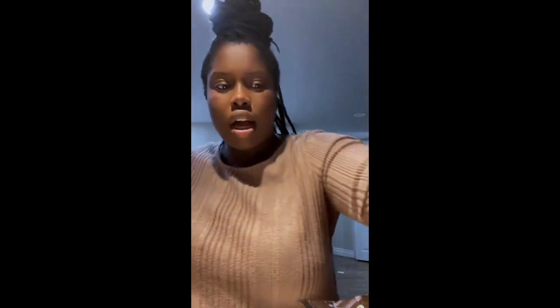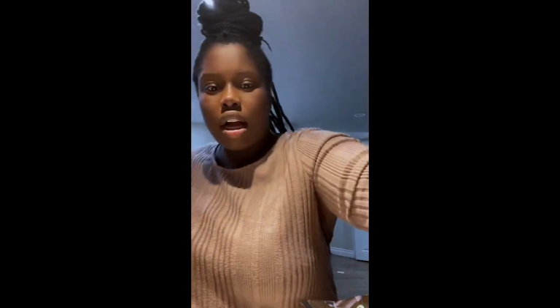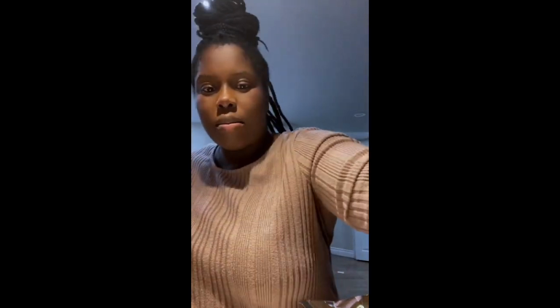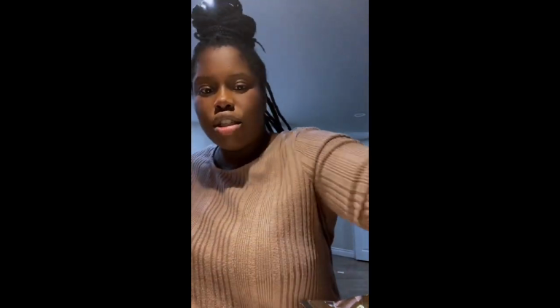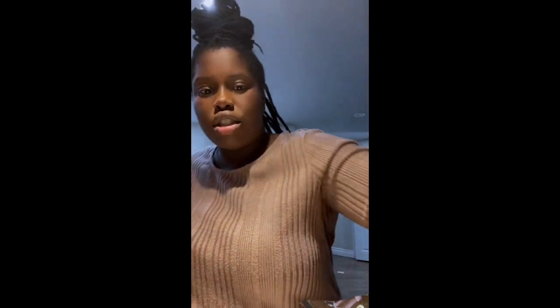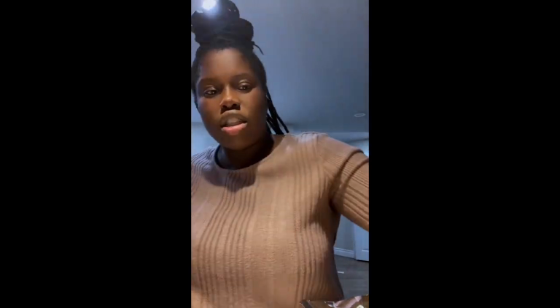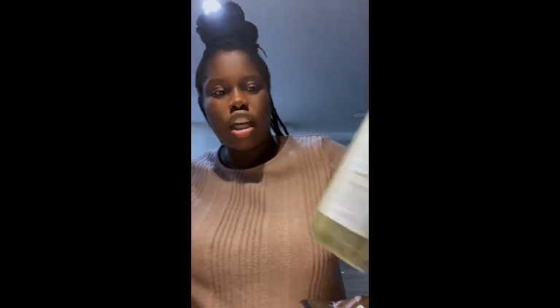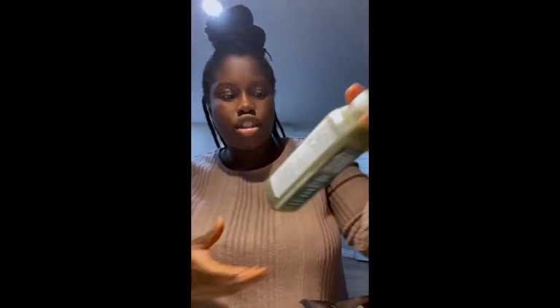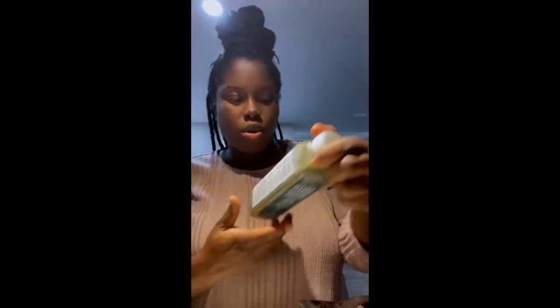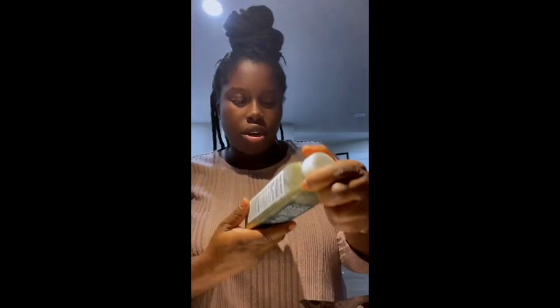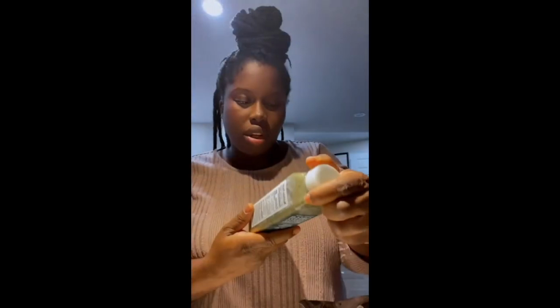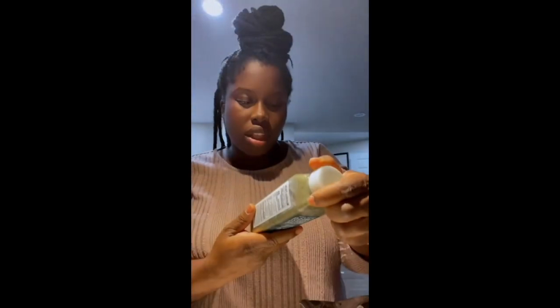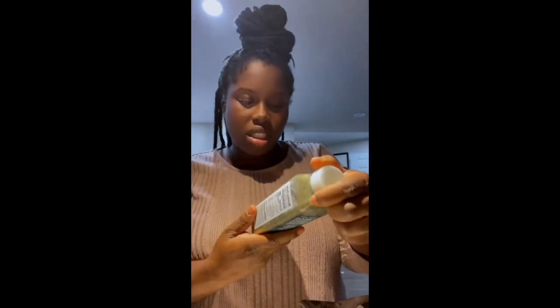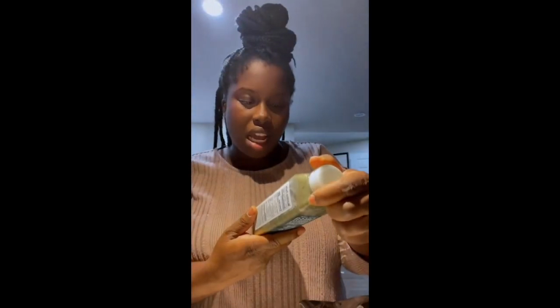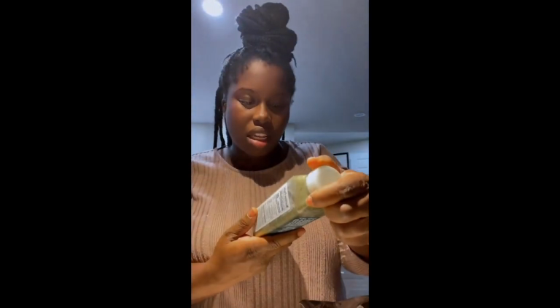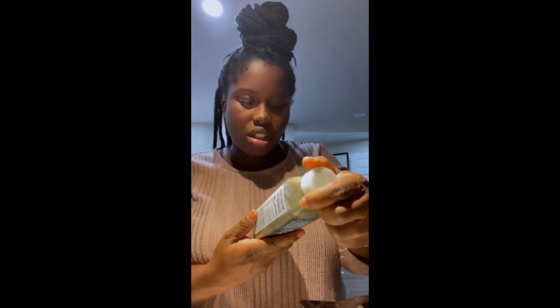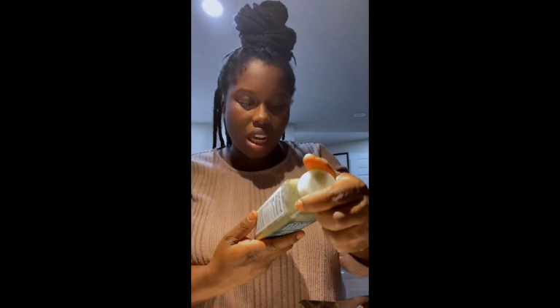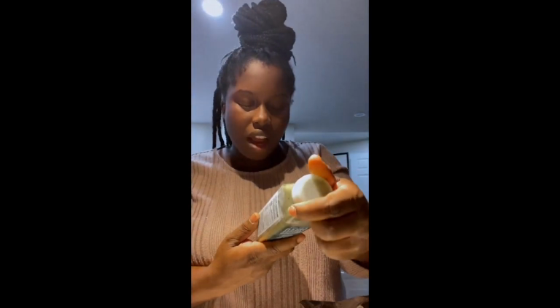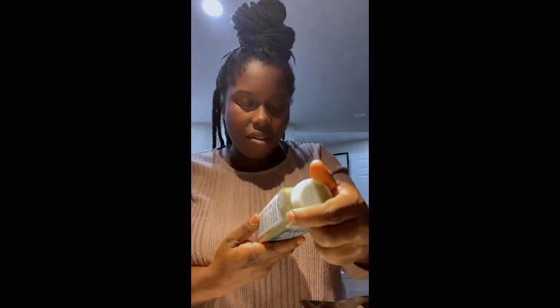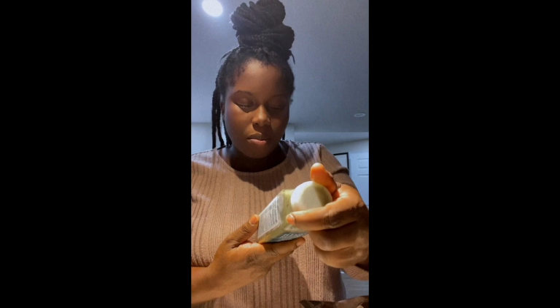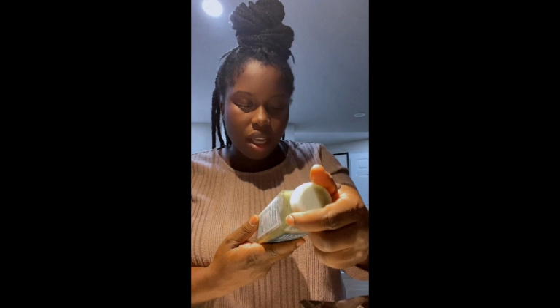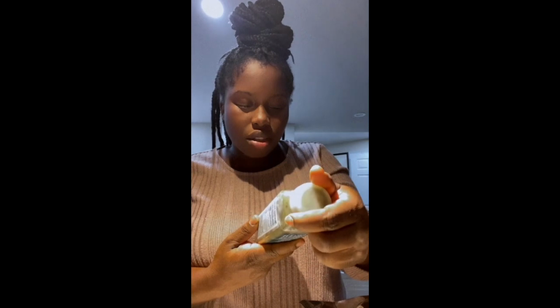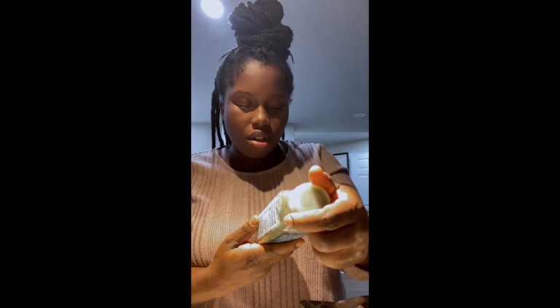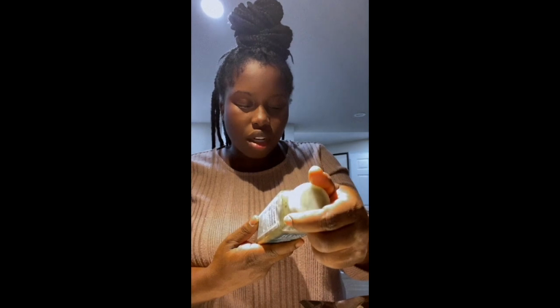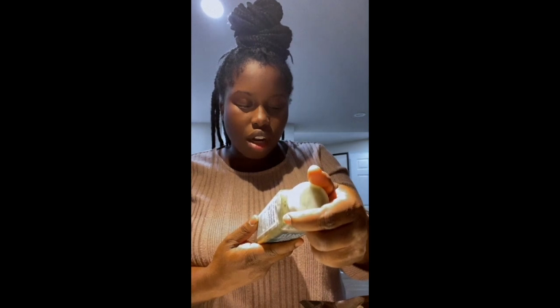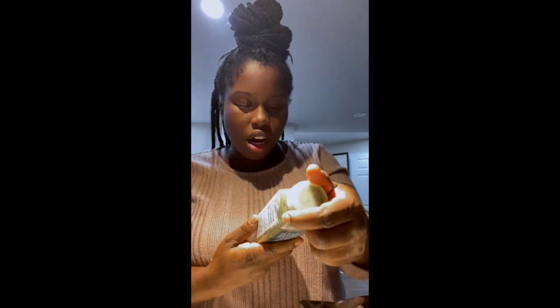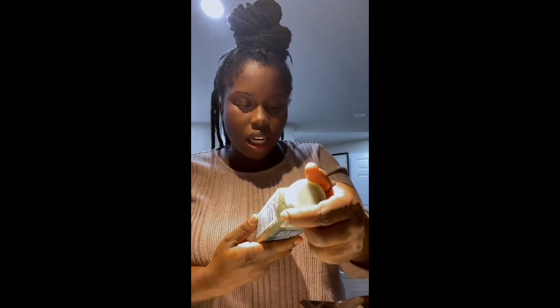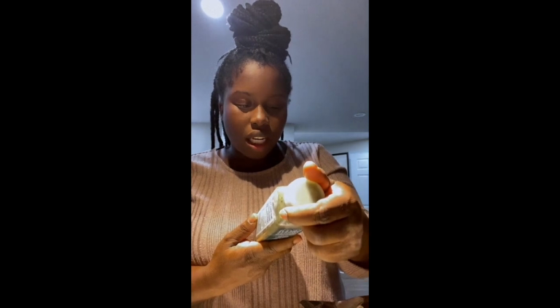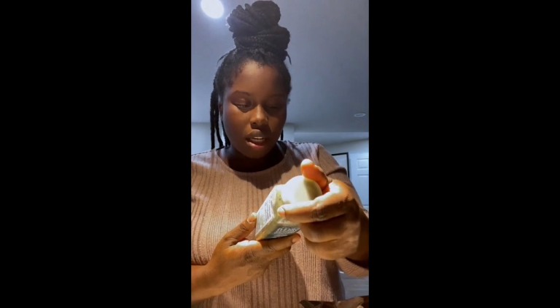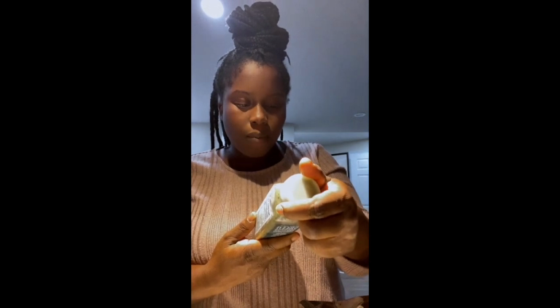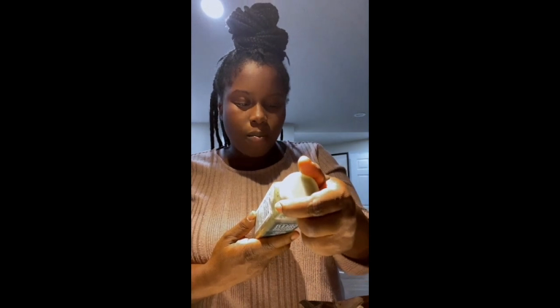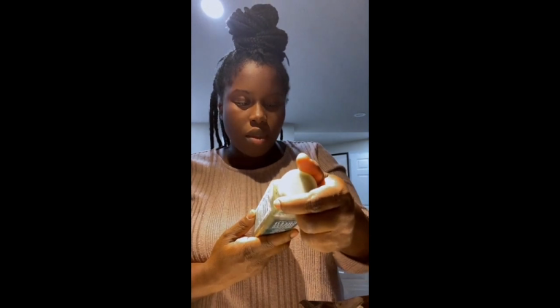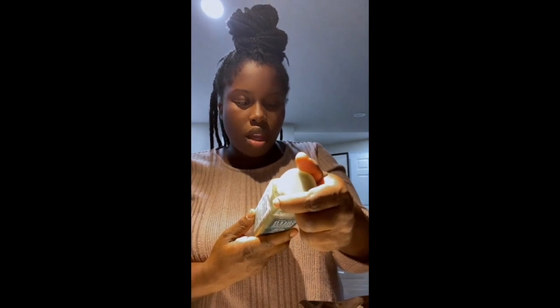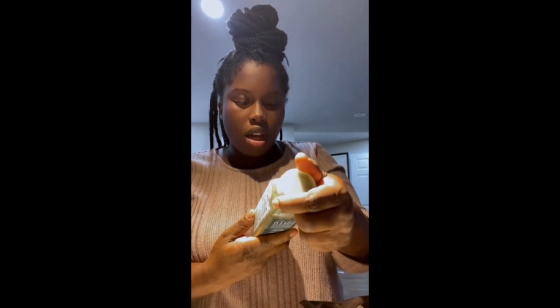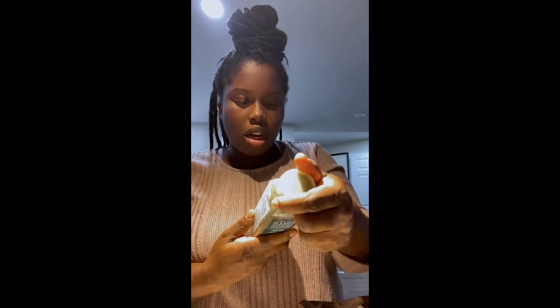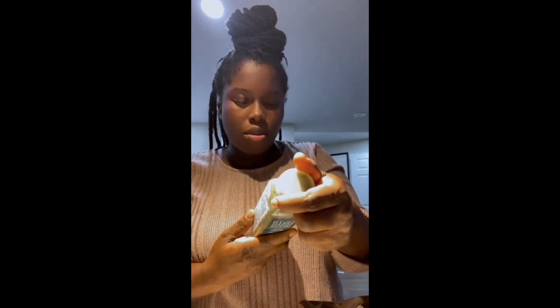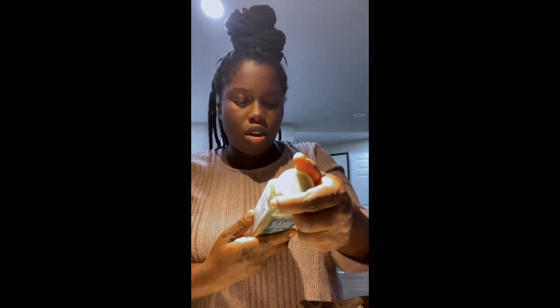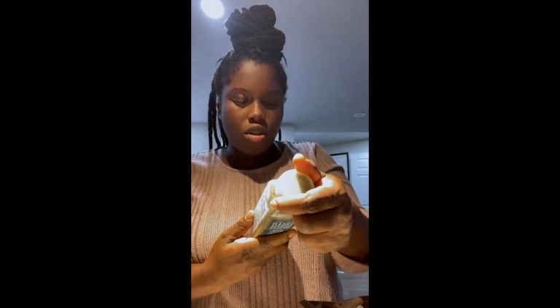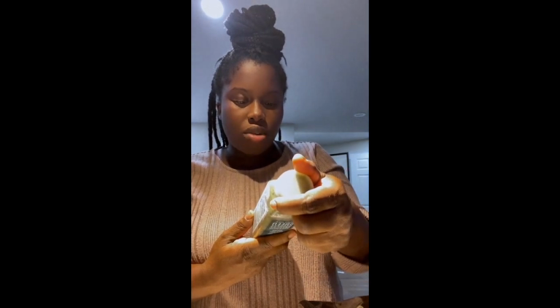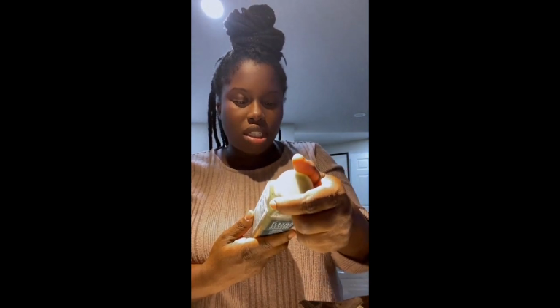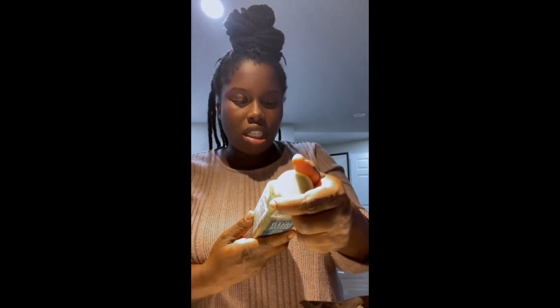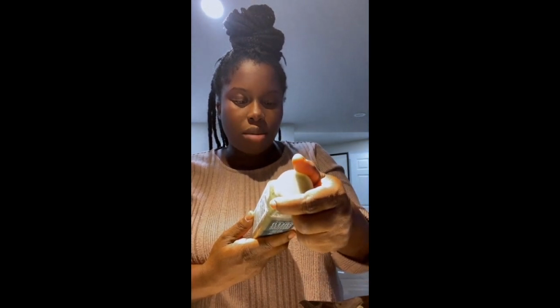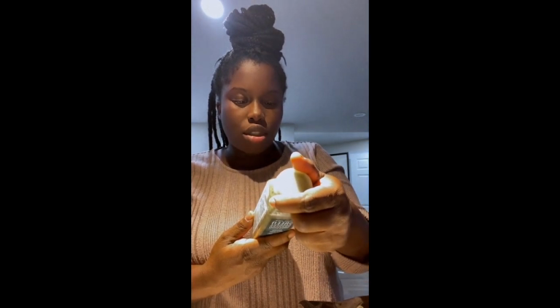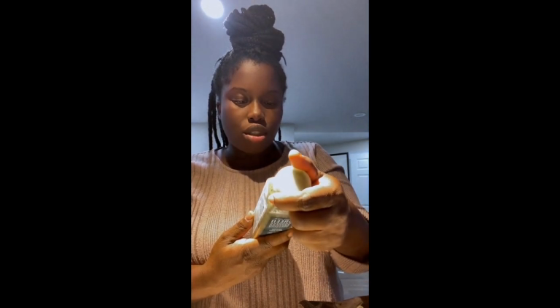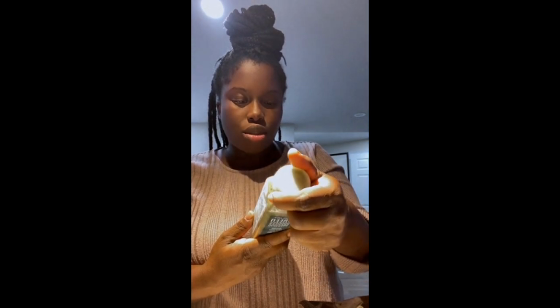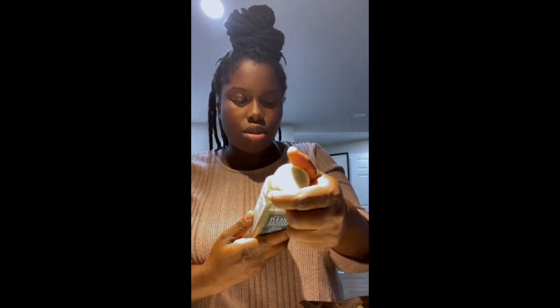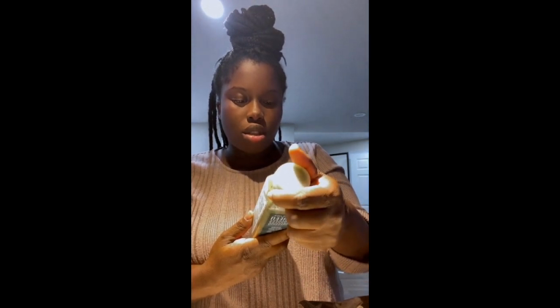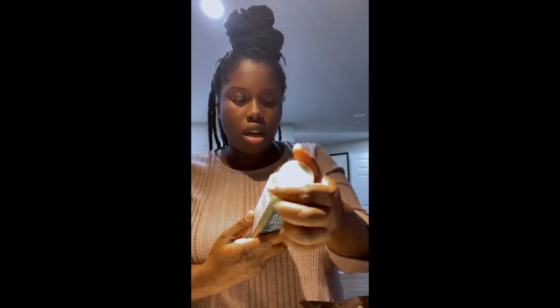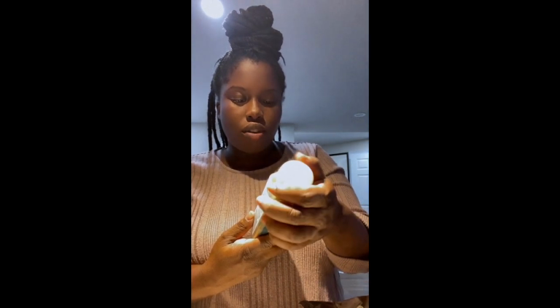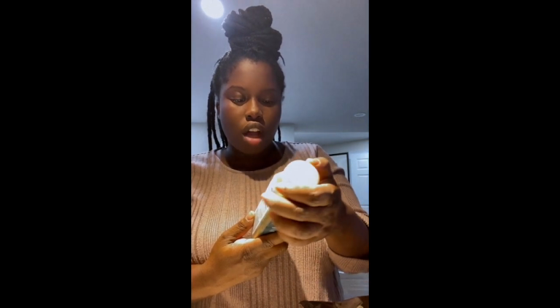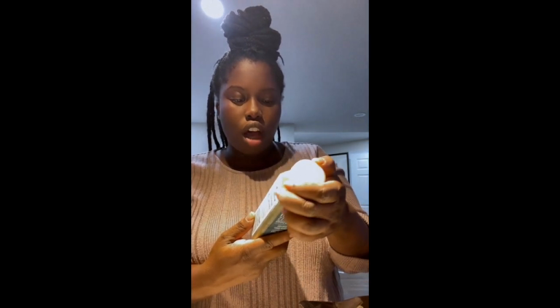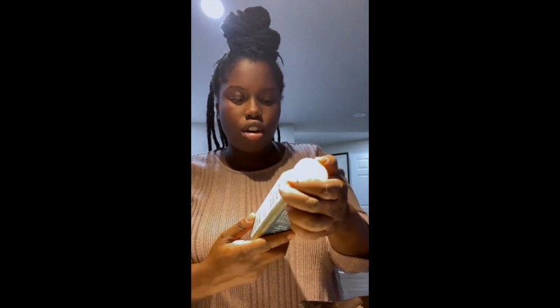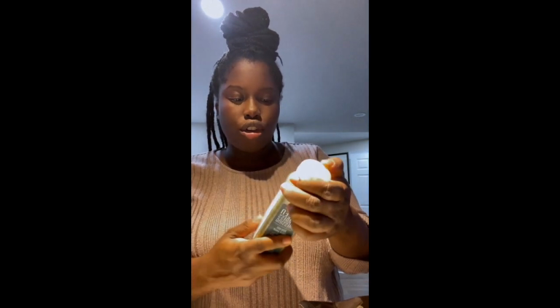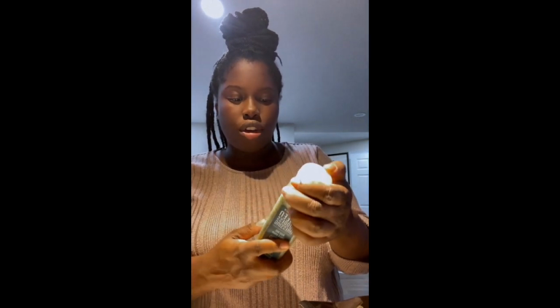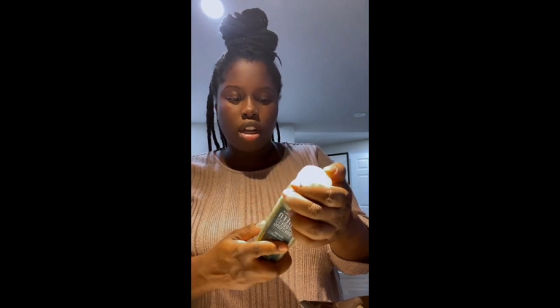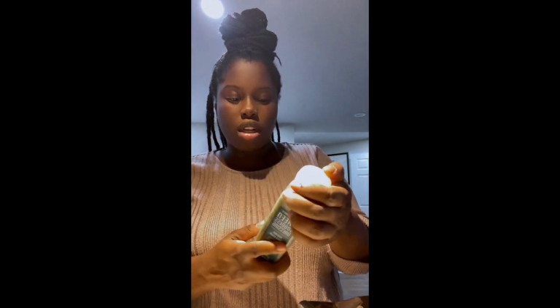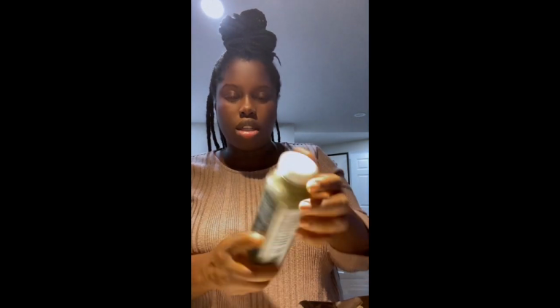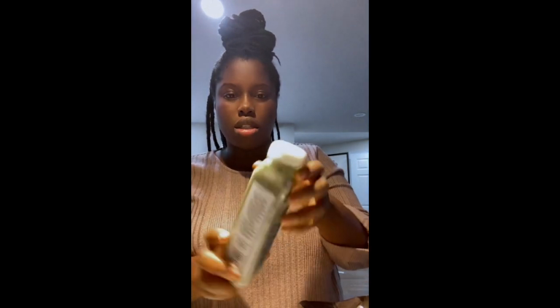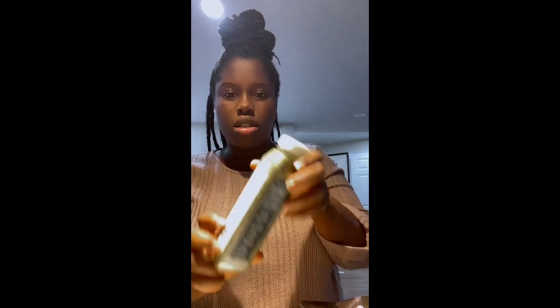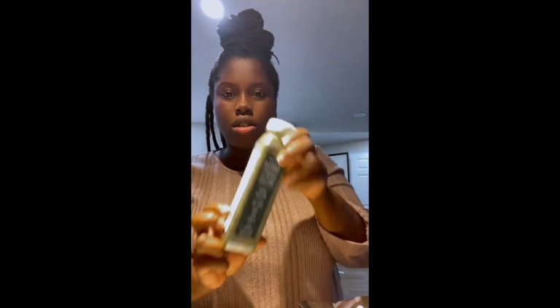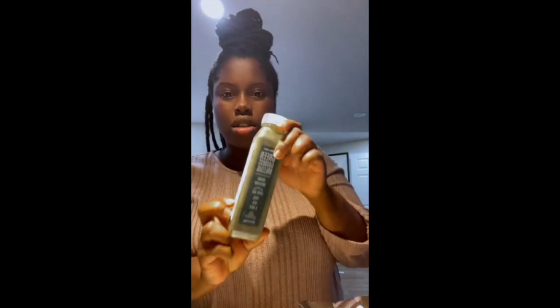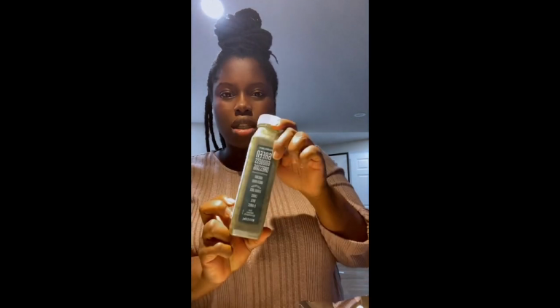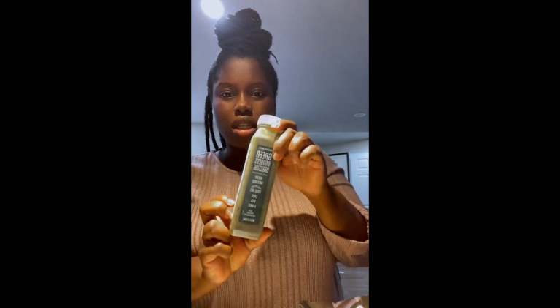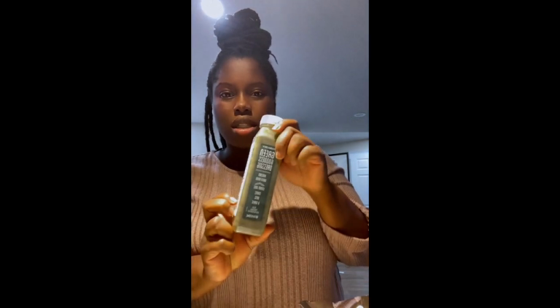Just in case you're wondering, the green goddess dressing has chives, basil, and garlic, cold pressed lemon juice, avocado, and green onion. So it looks like this.